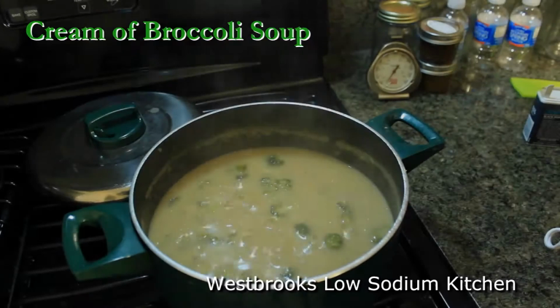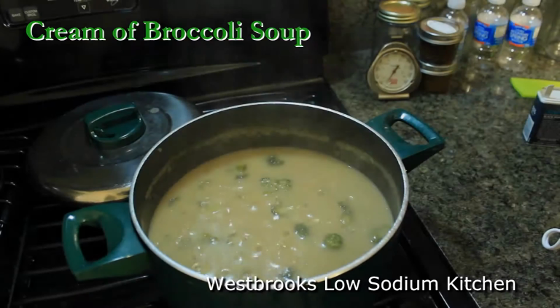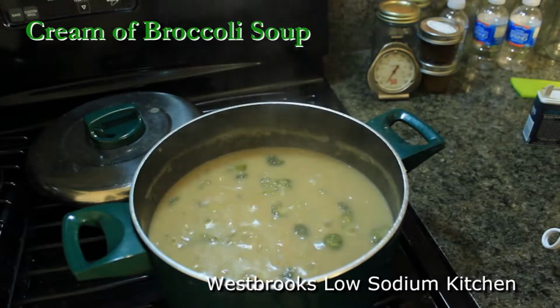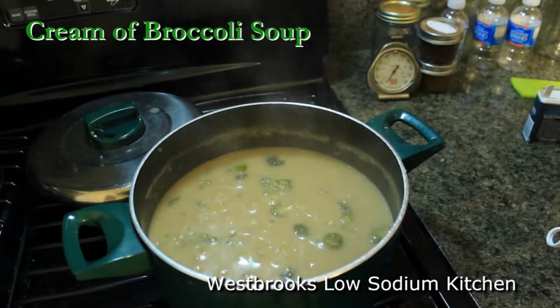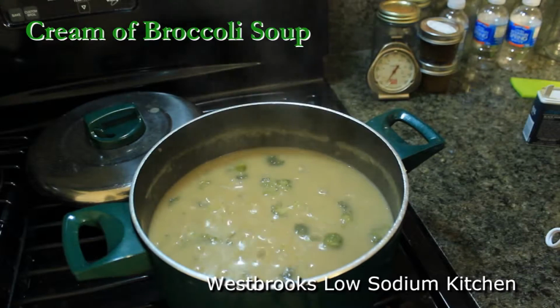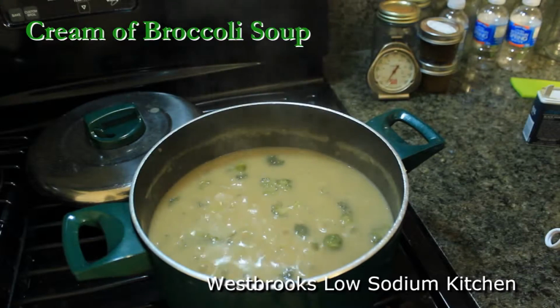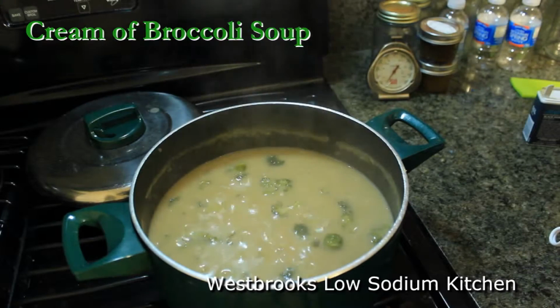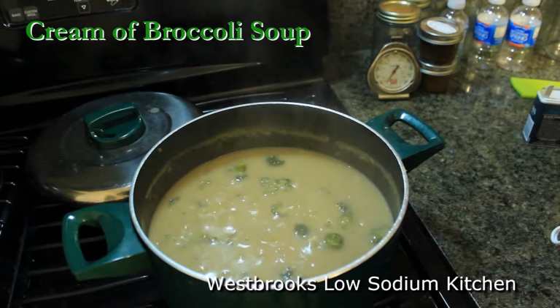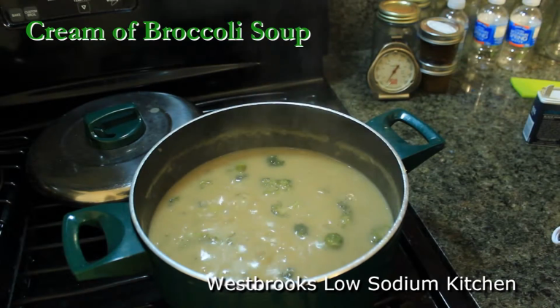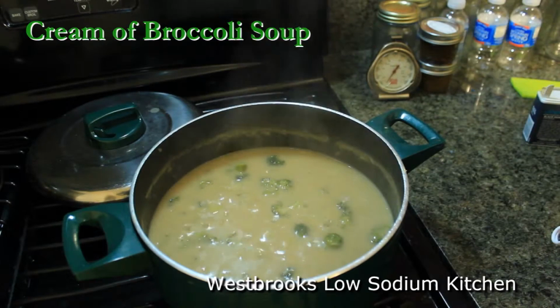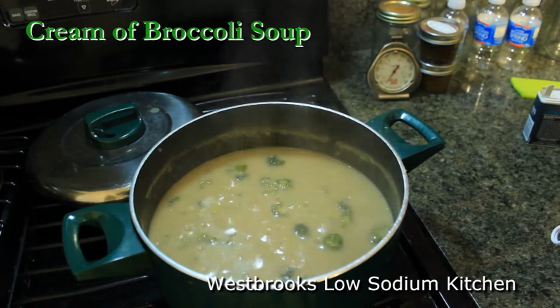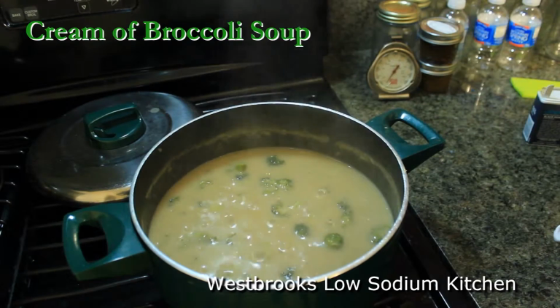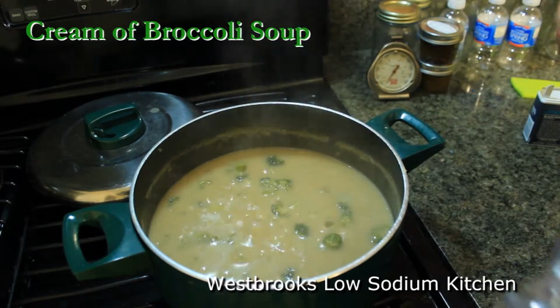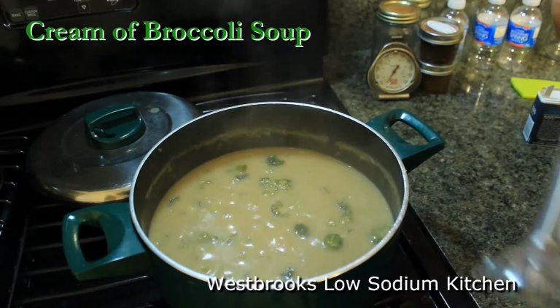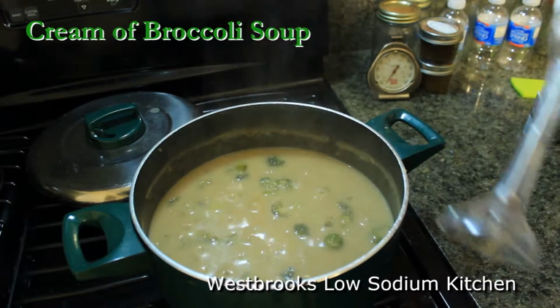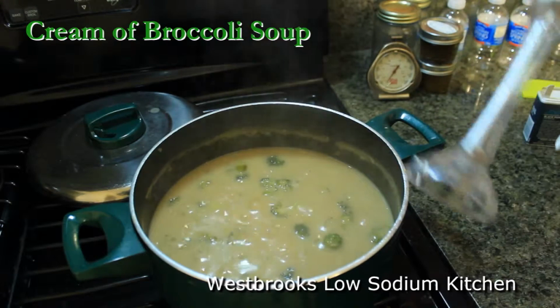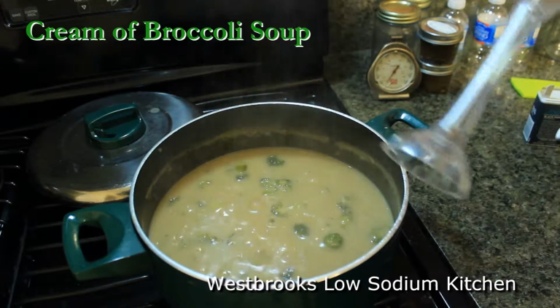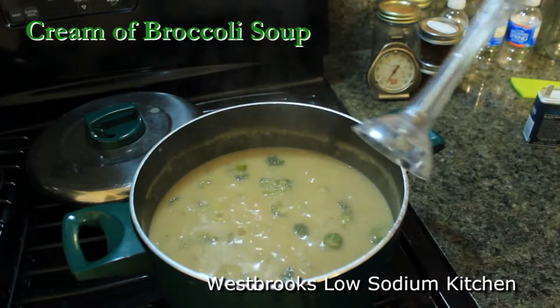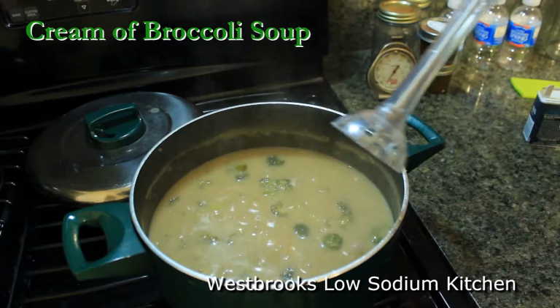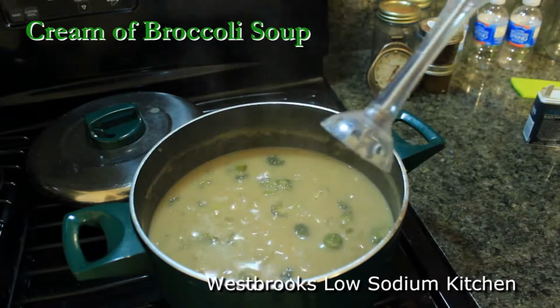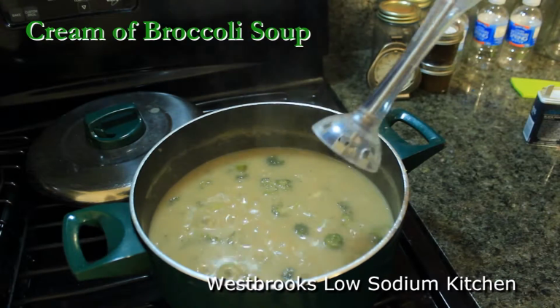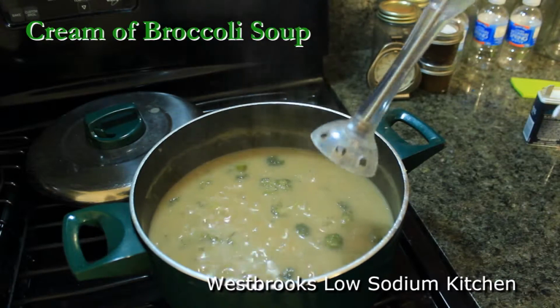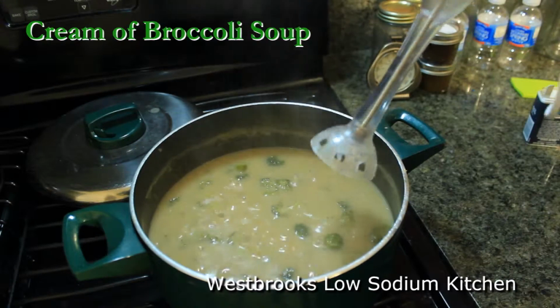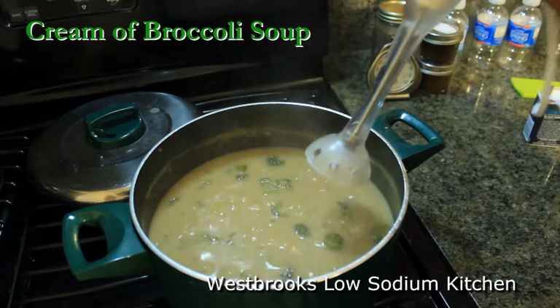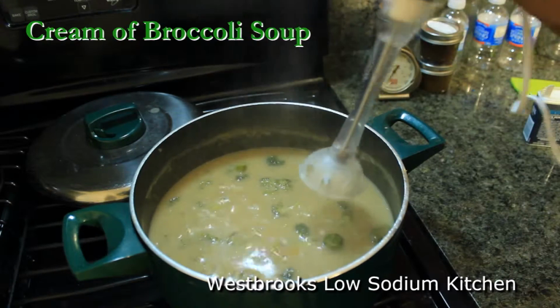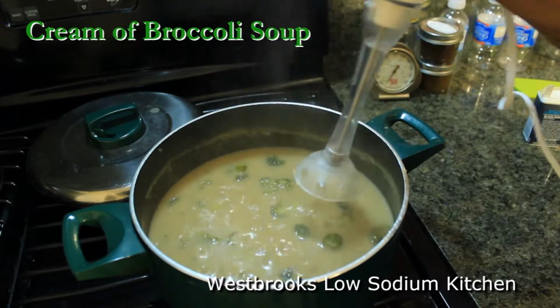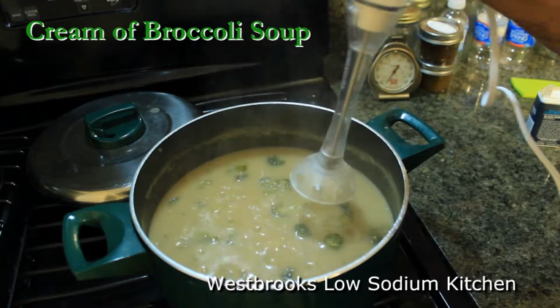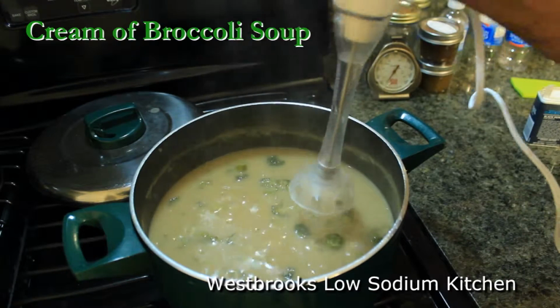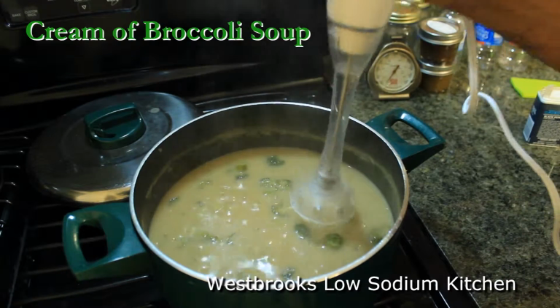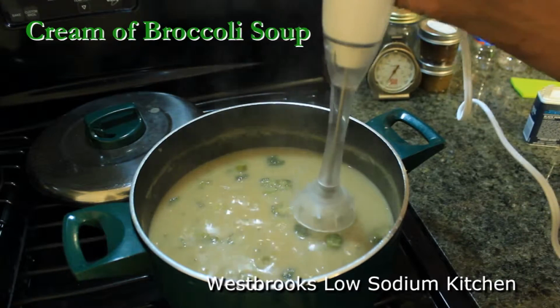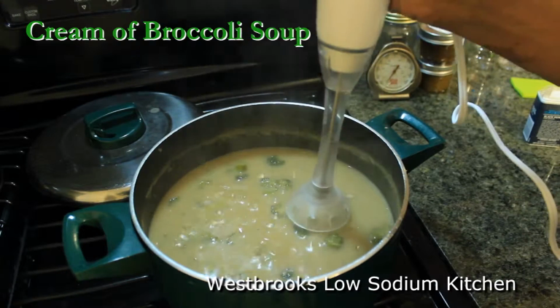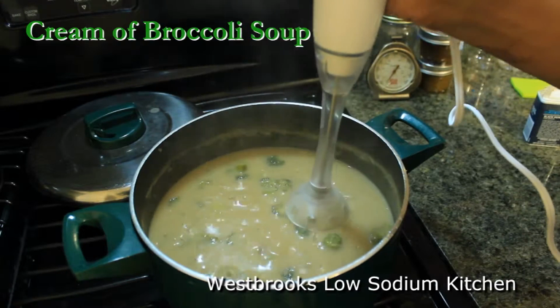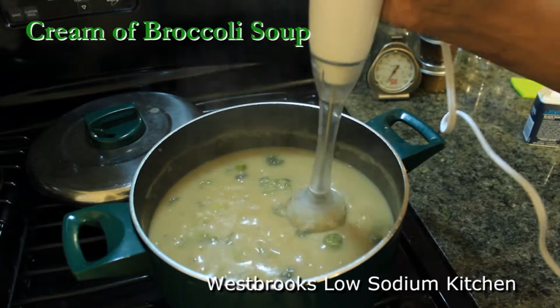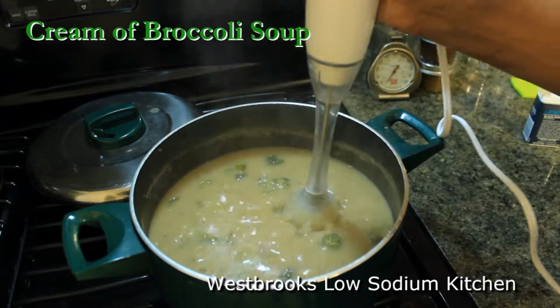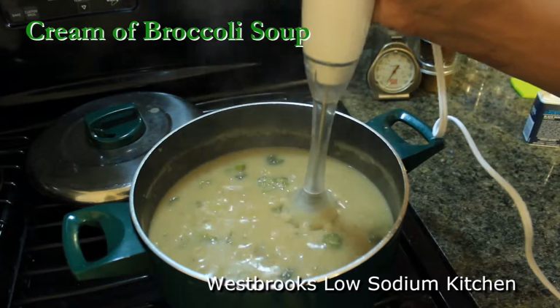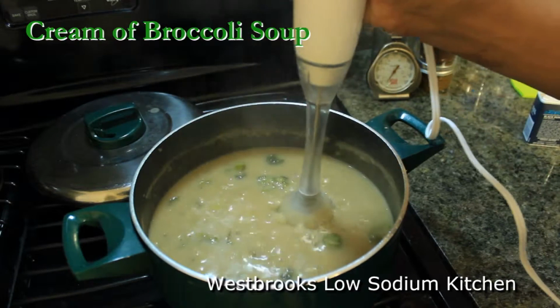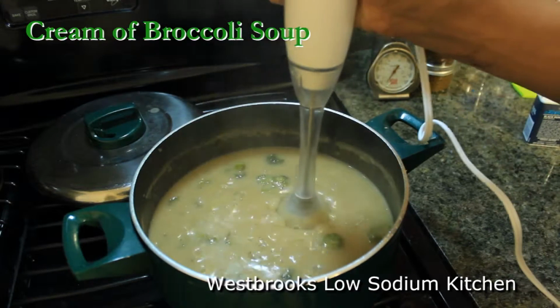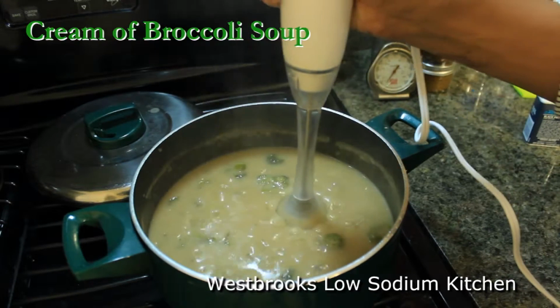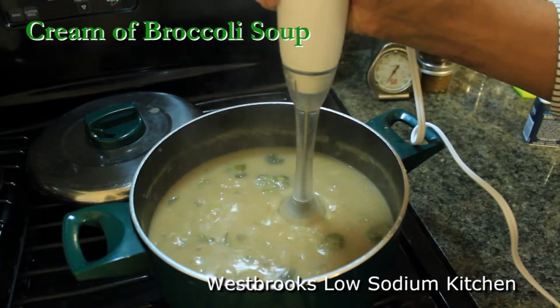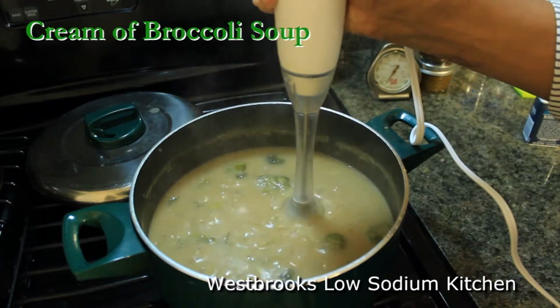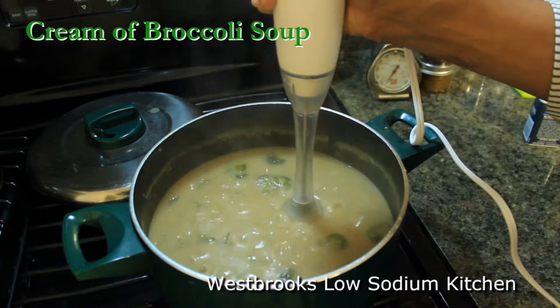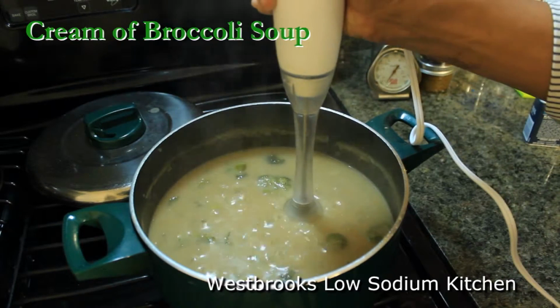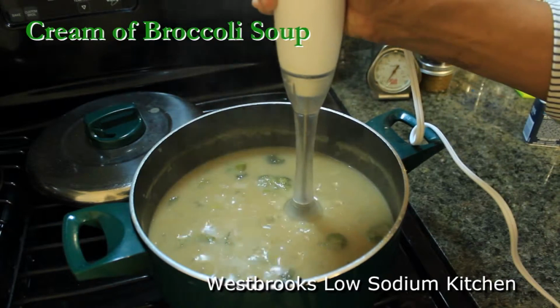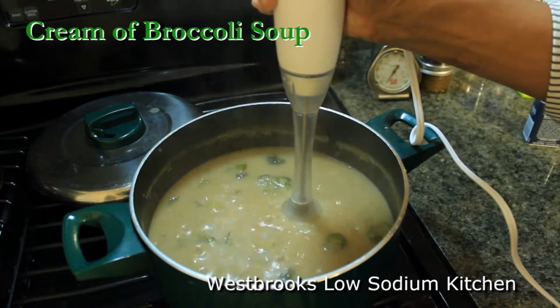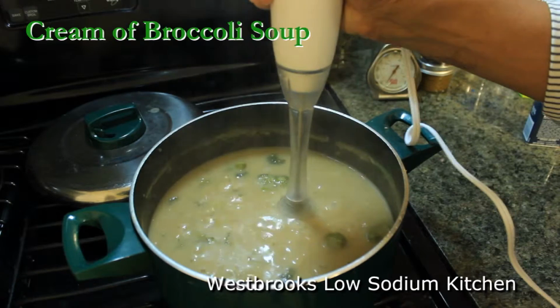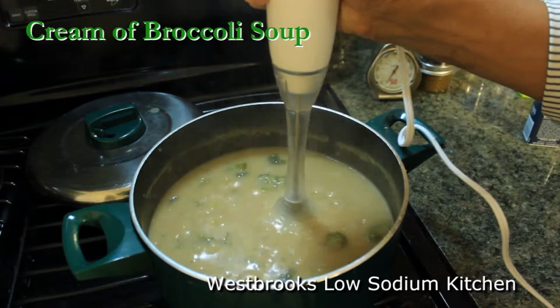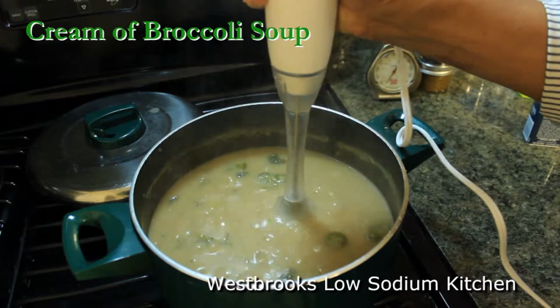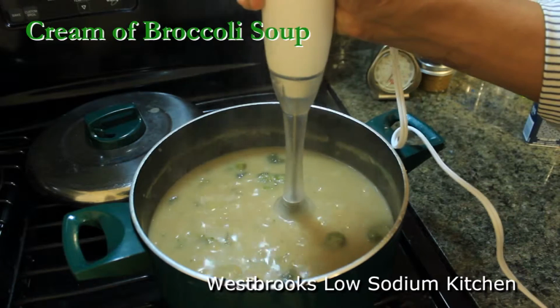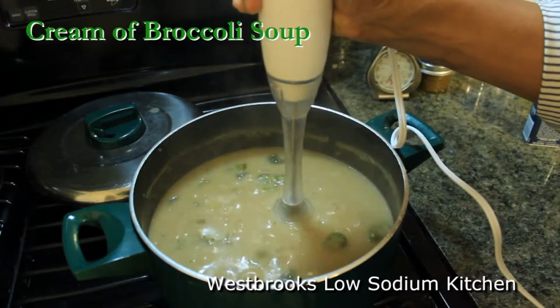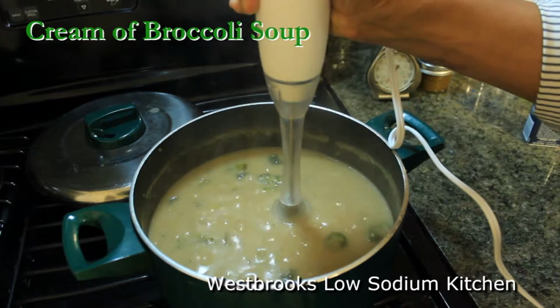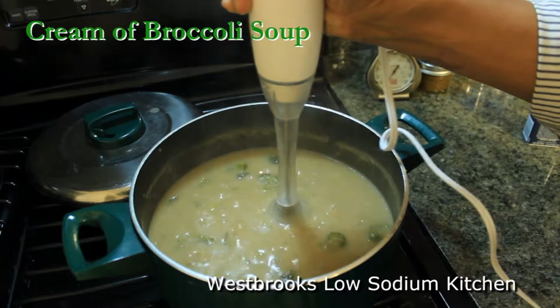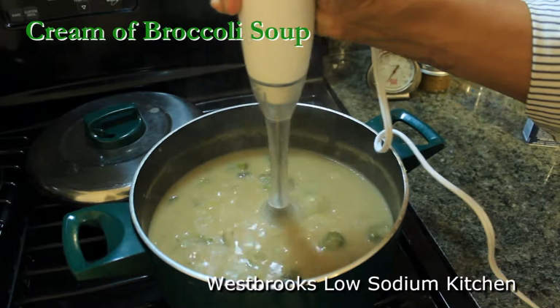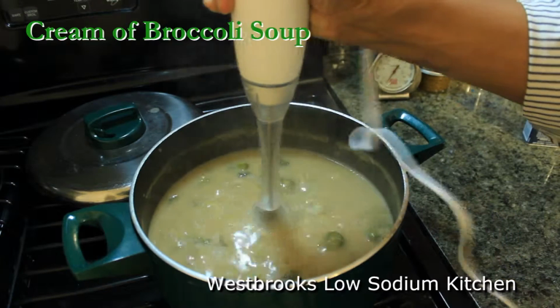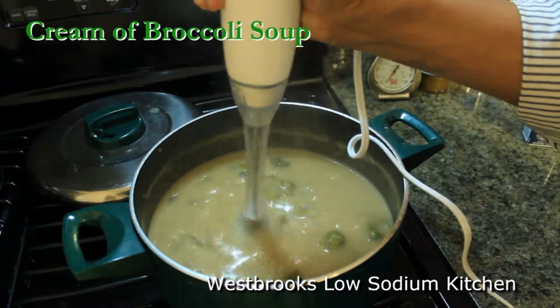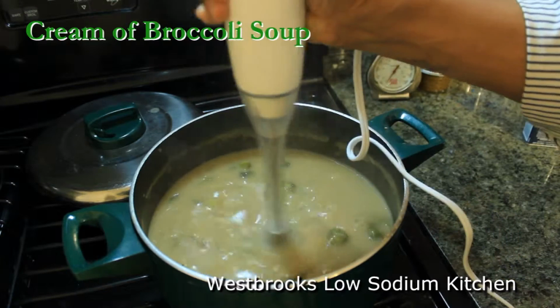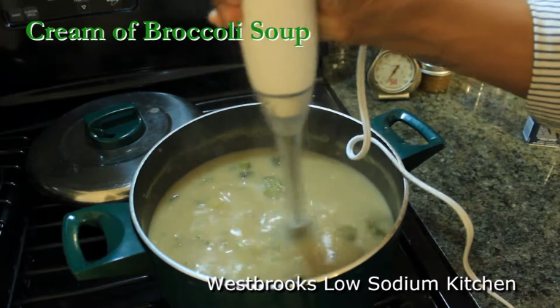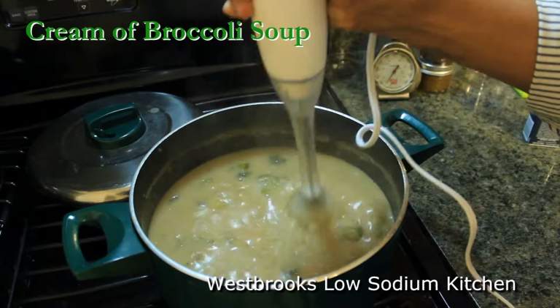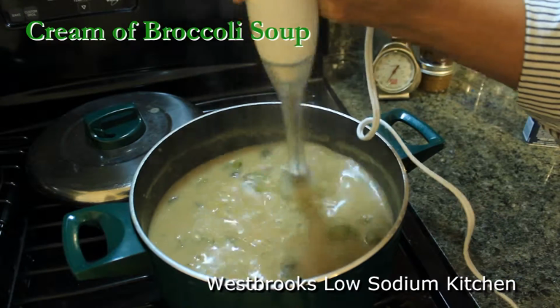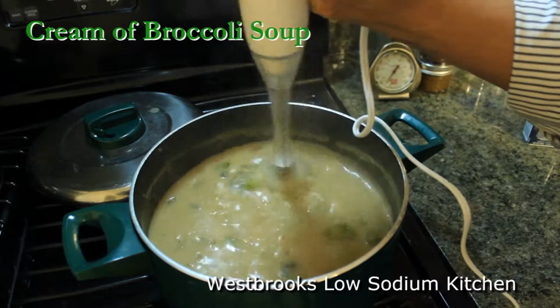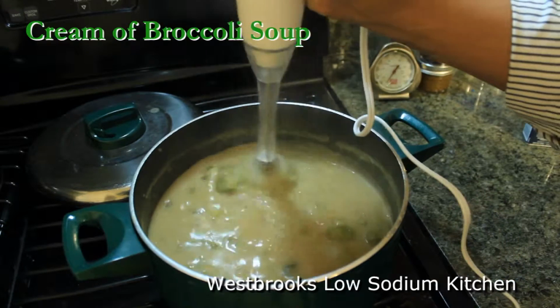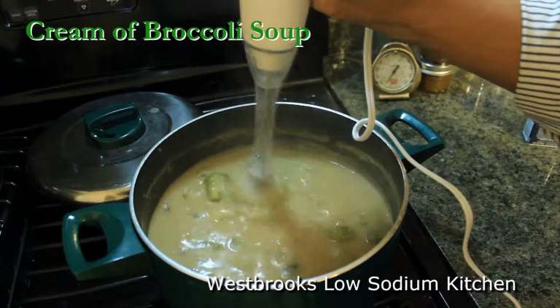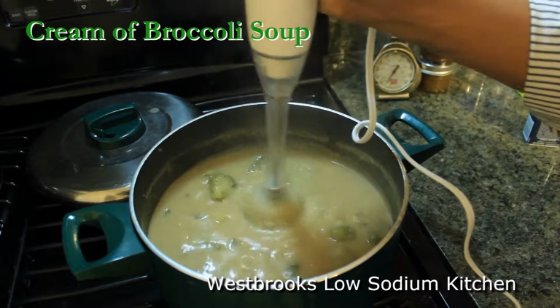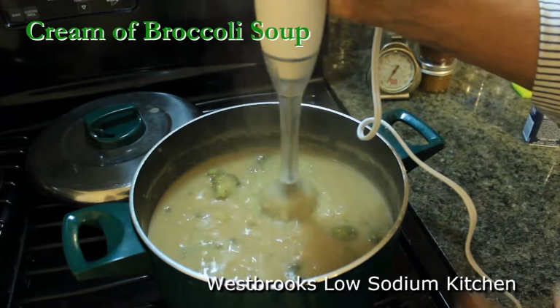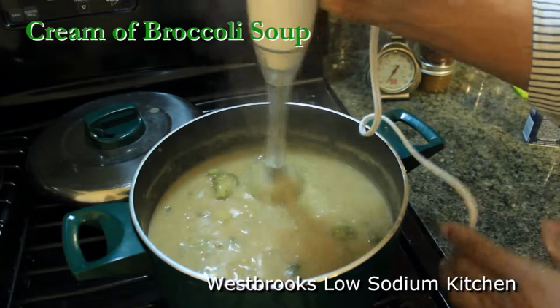Now that our broccoli is soft, we want to use an immersion blender to blend it up real well. You can blend it to your preferred texture.